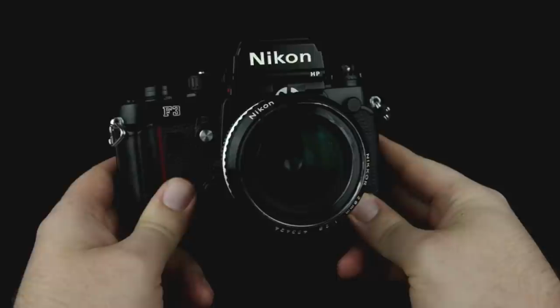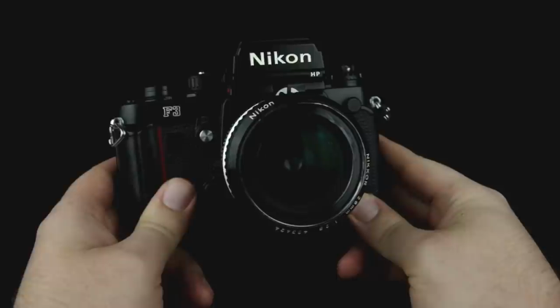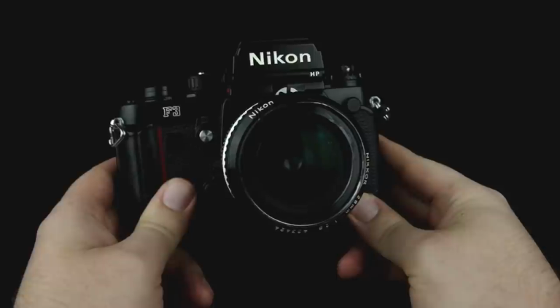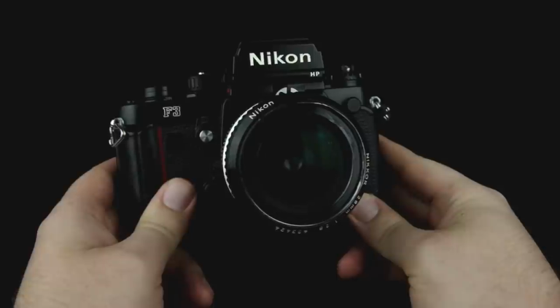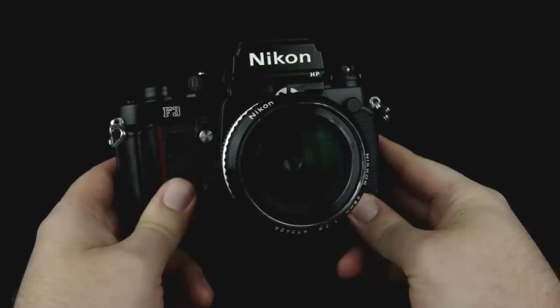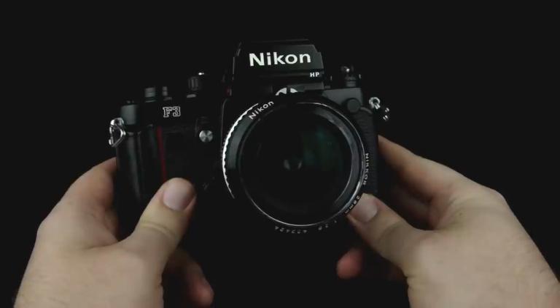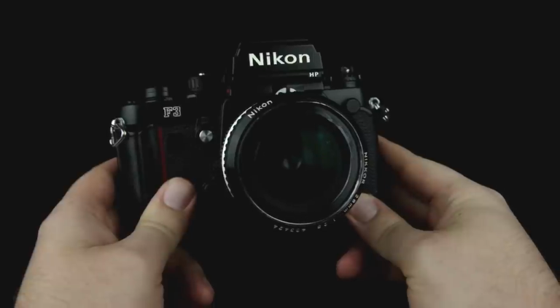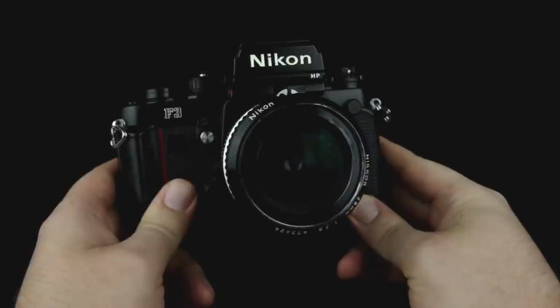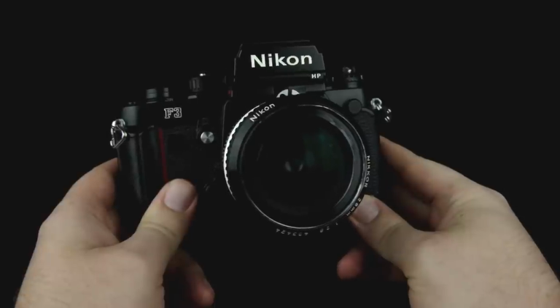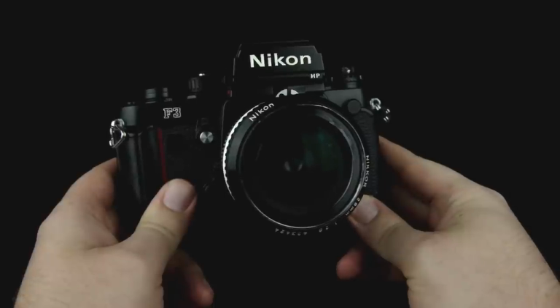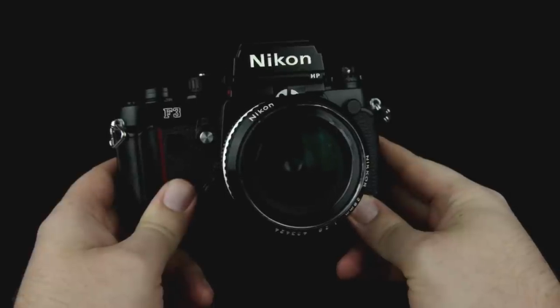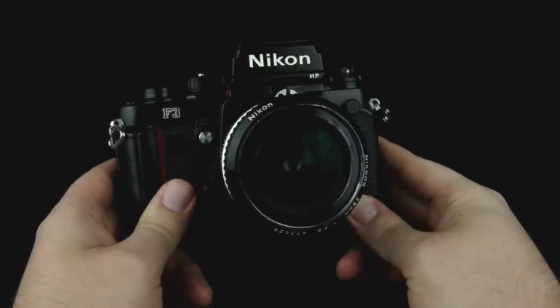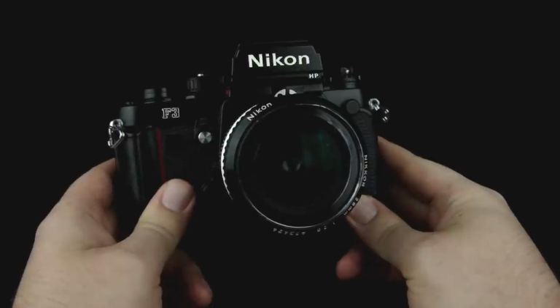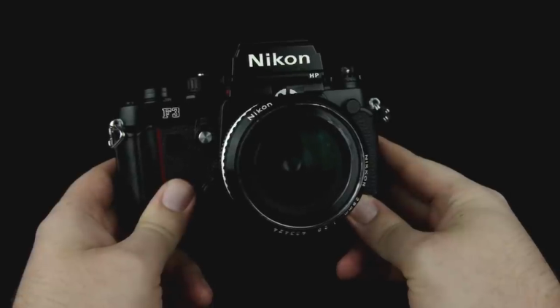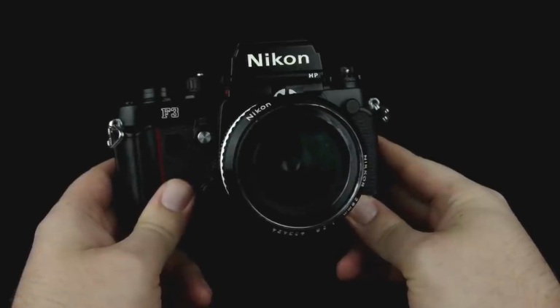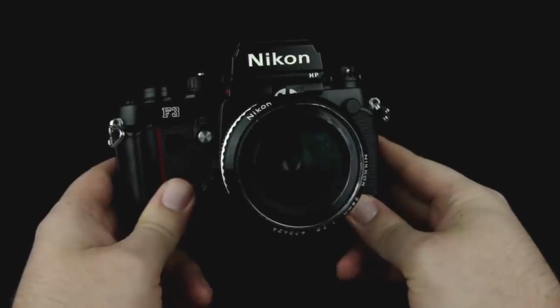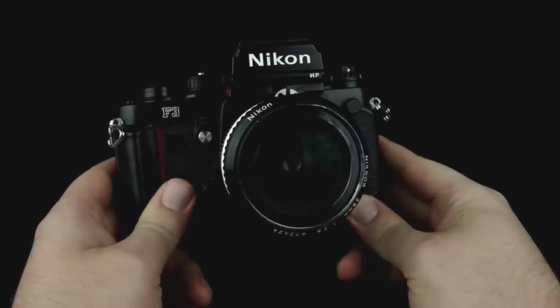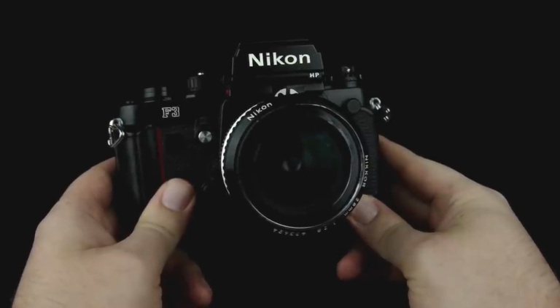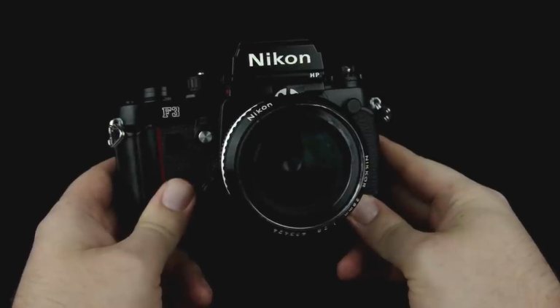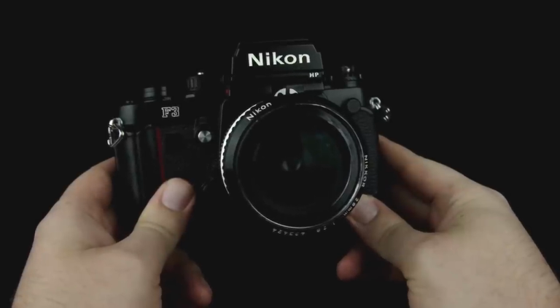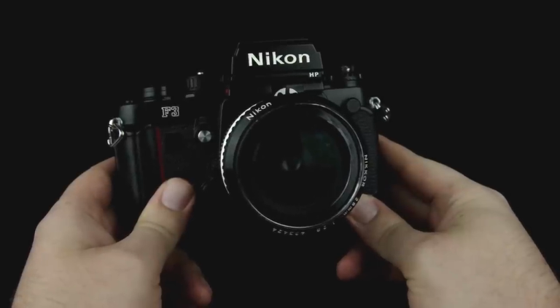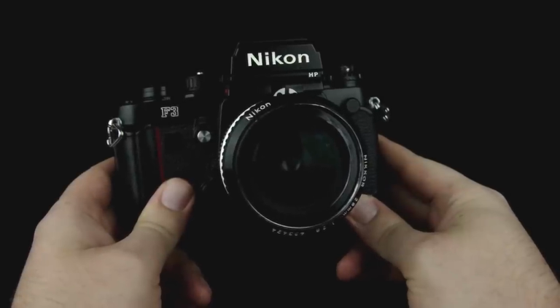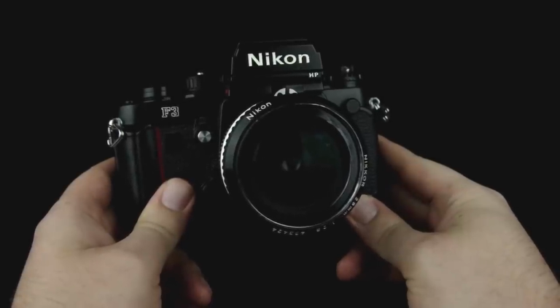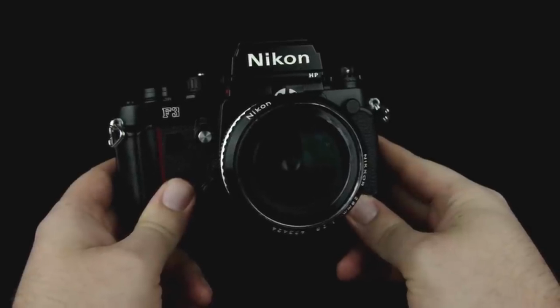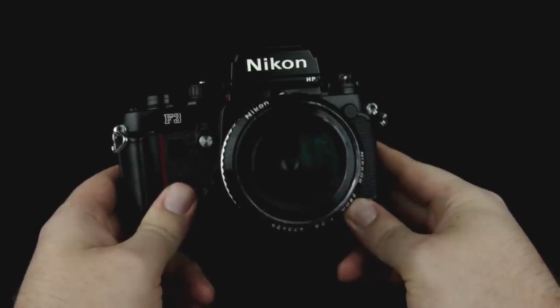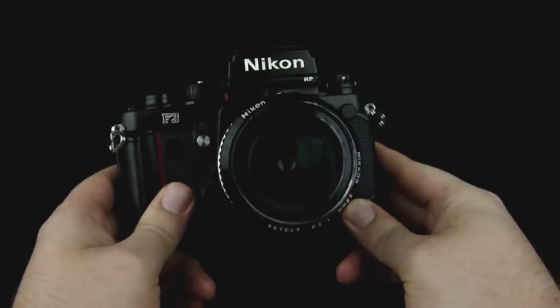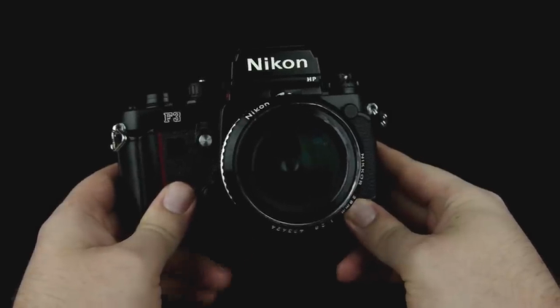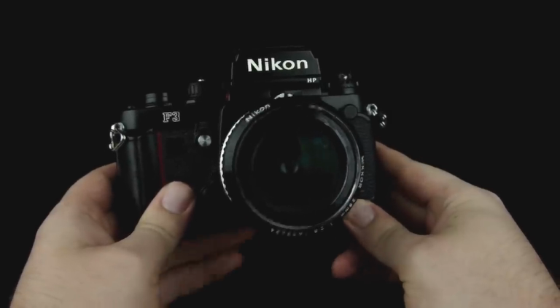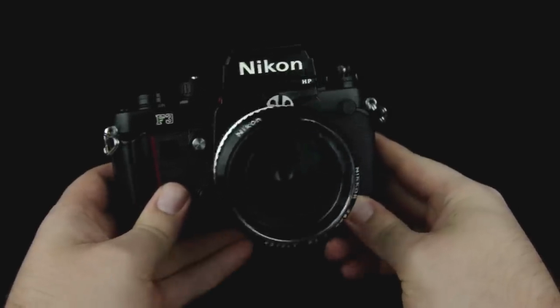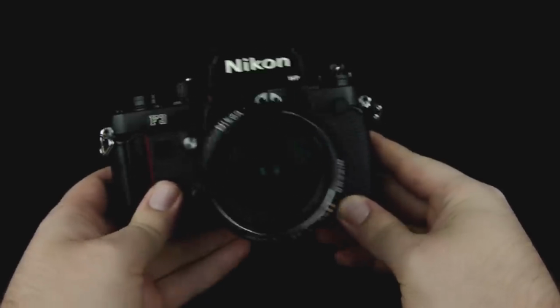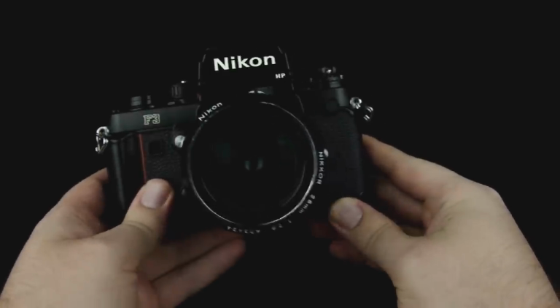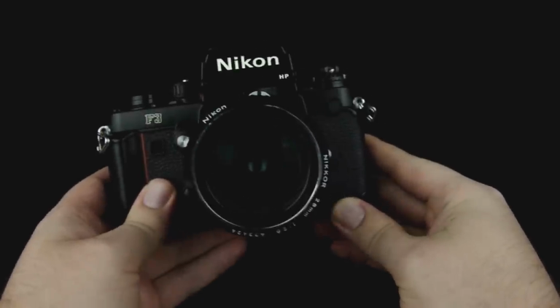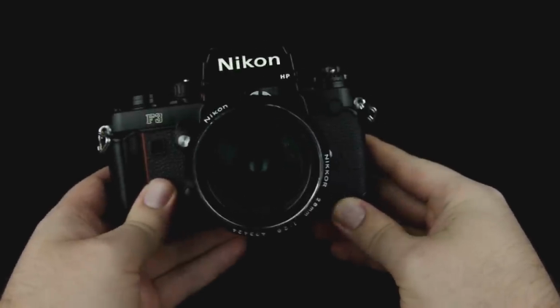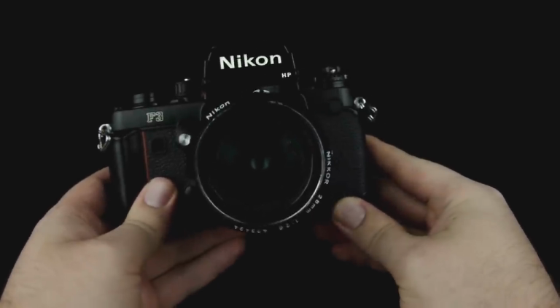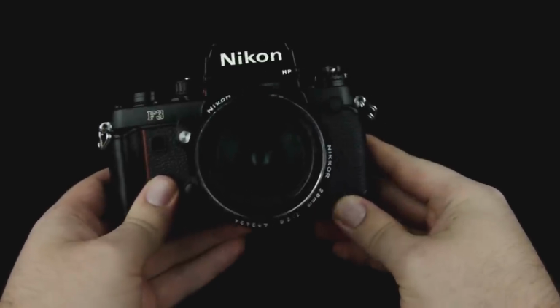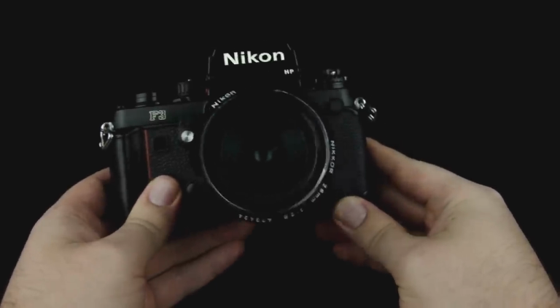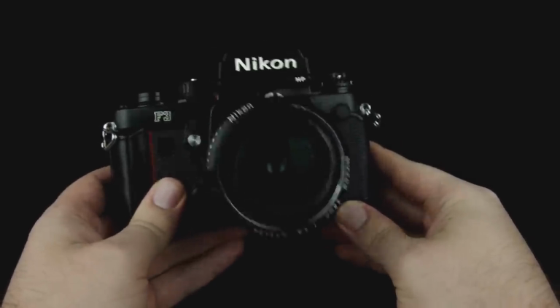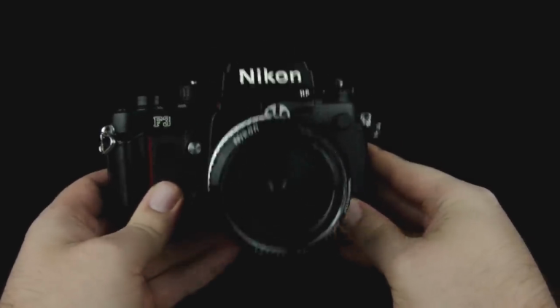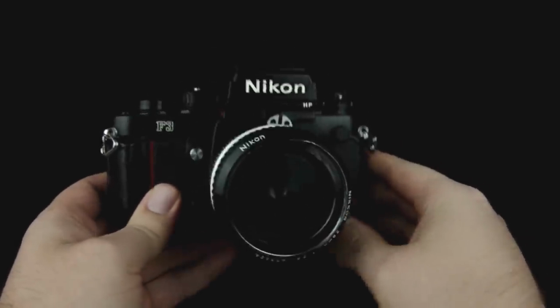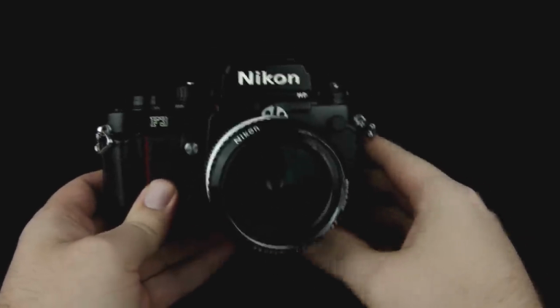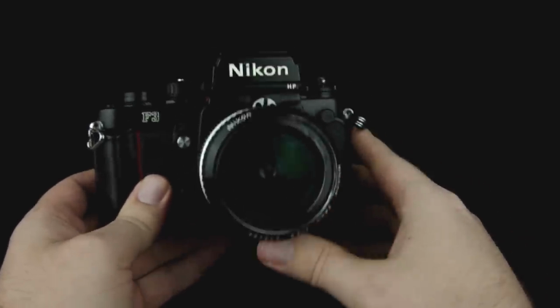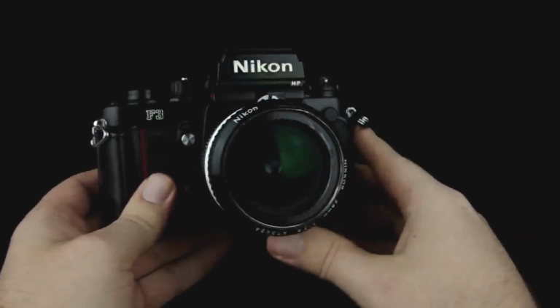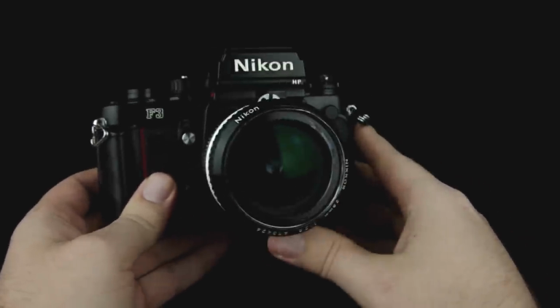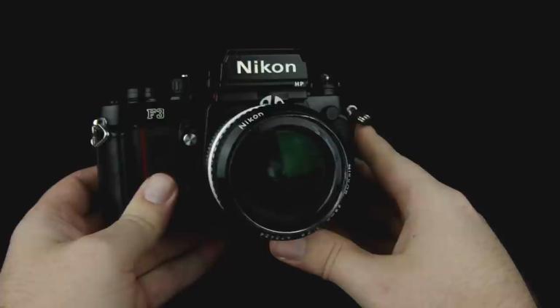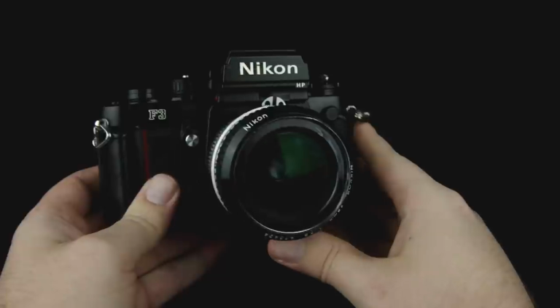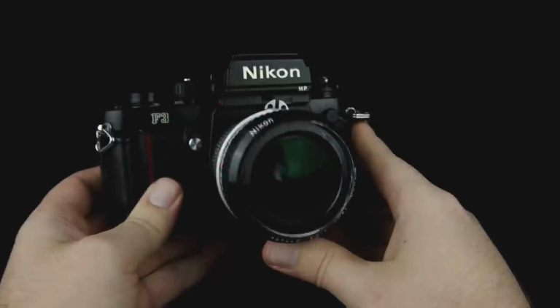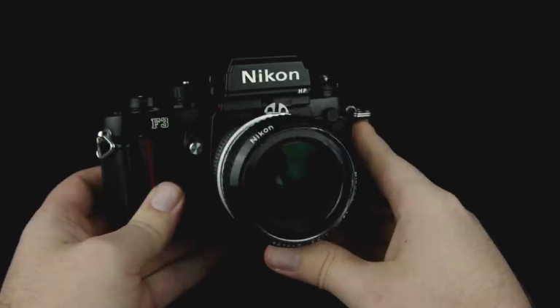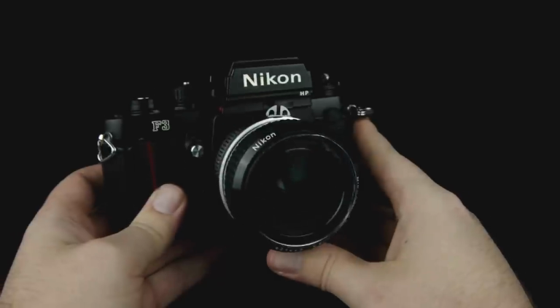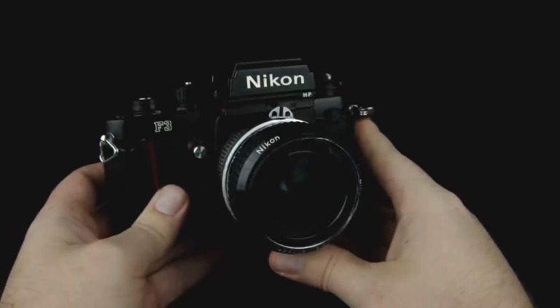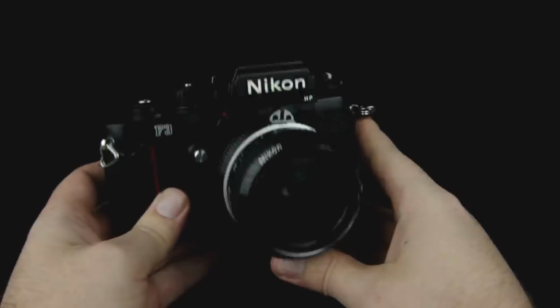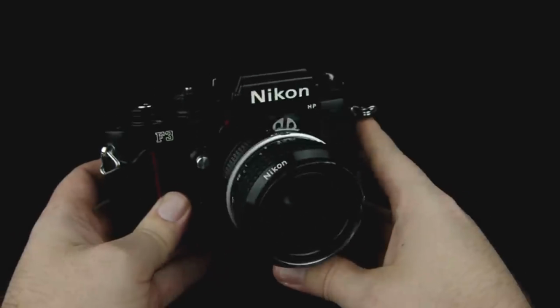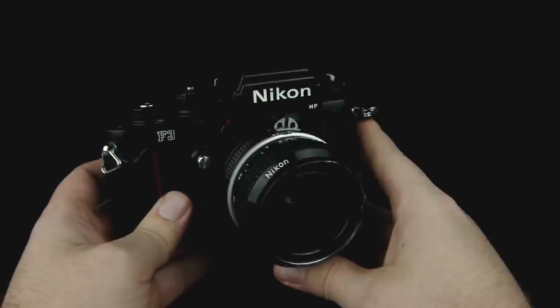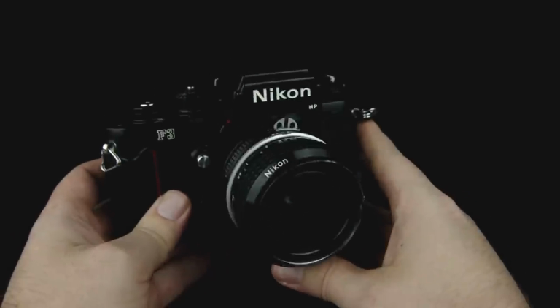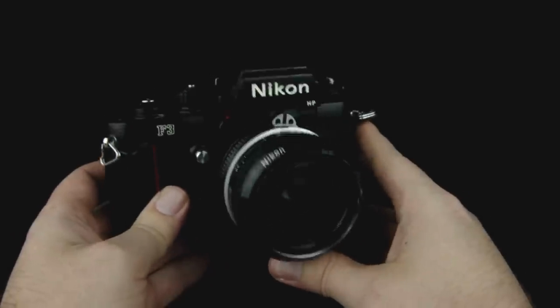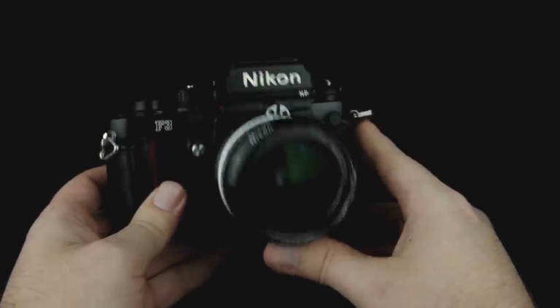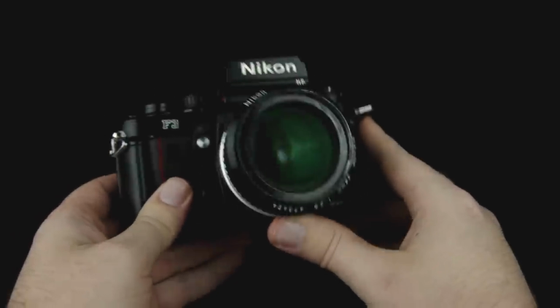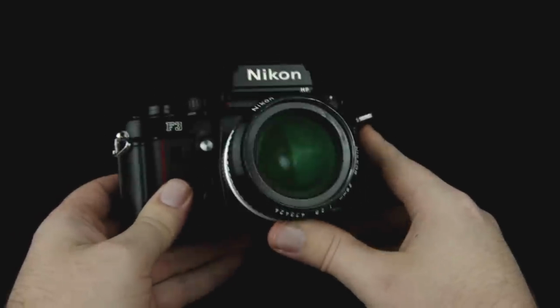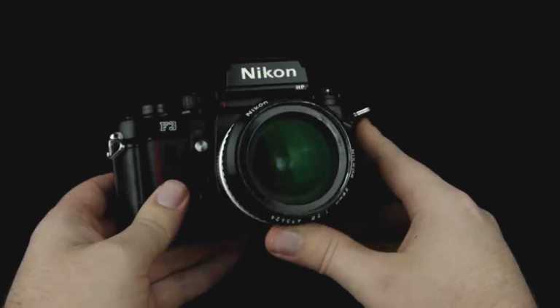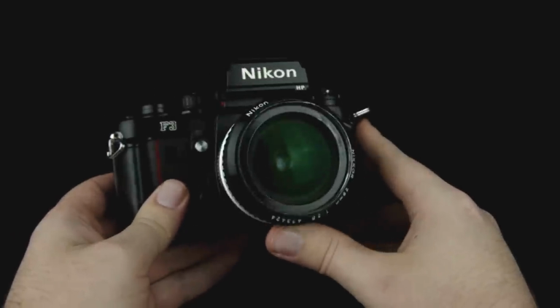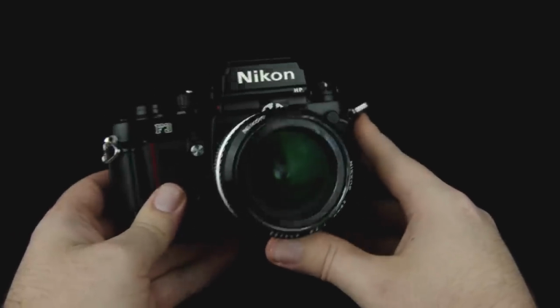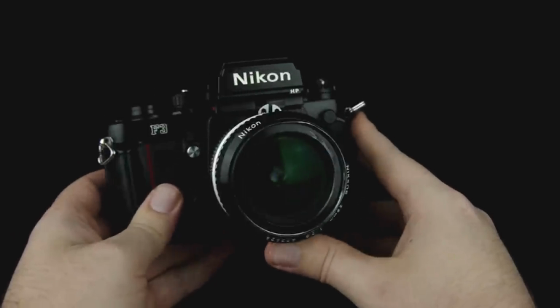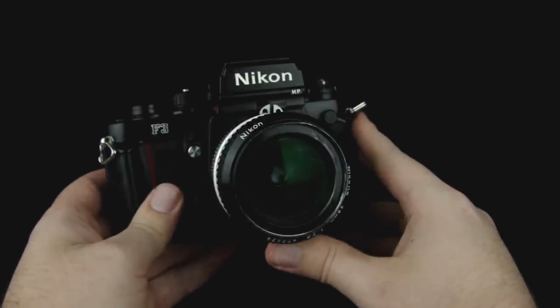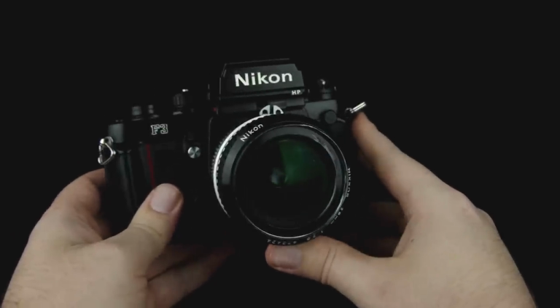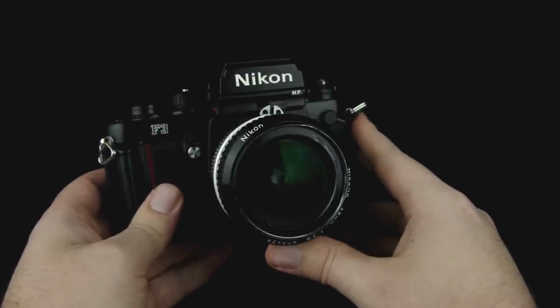Hey, John here with Prime Studios Photography, and in this video I'm going to show you how to use the Nikon F3 SLR film camera.